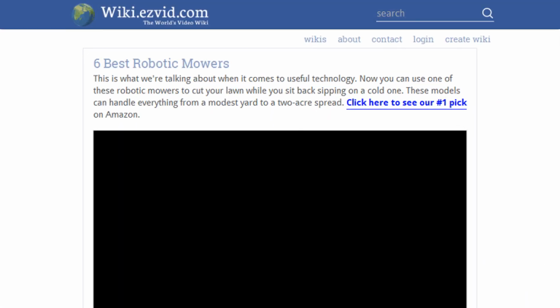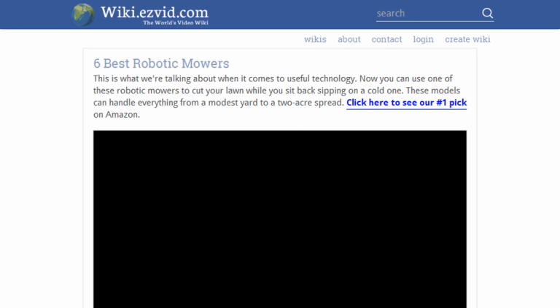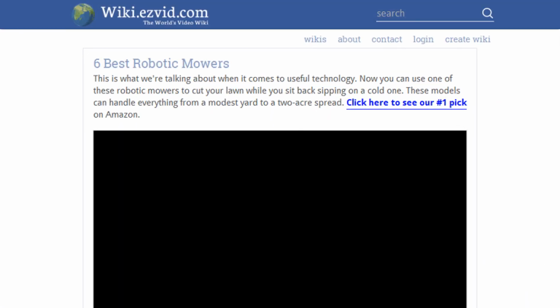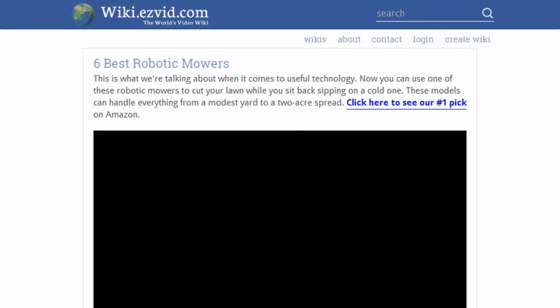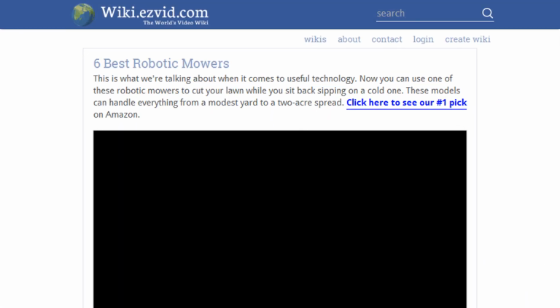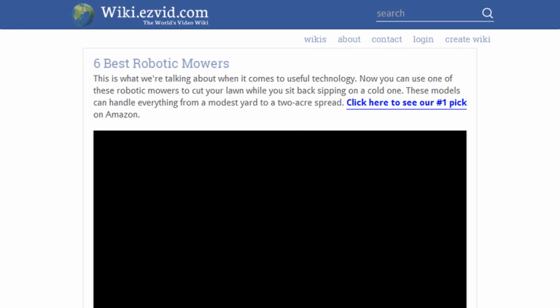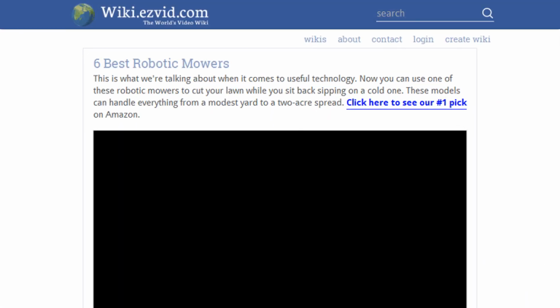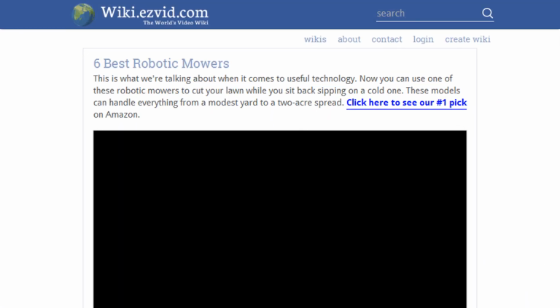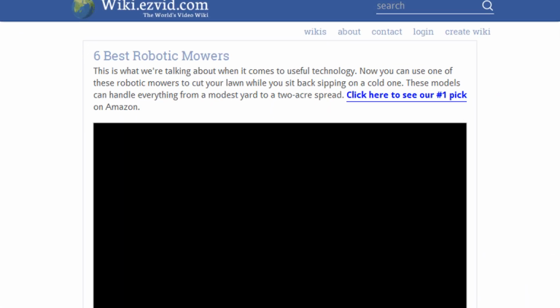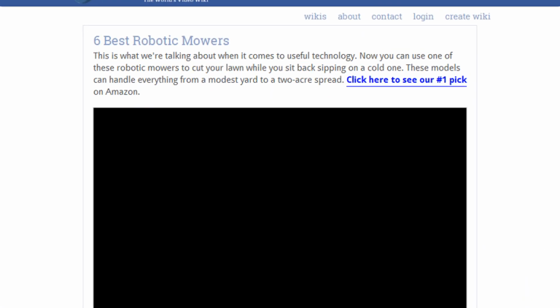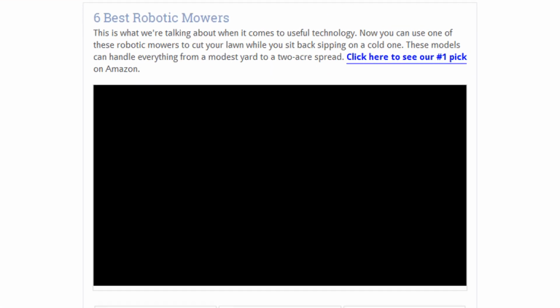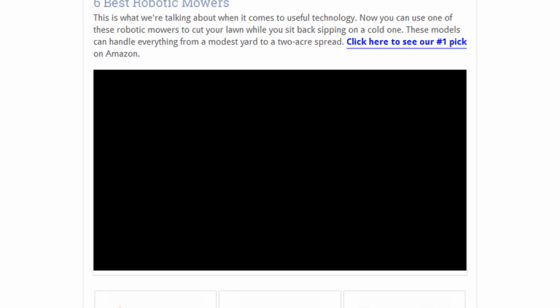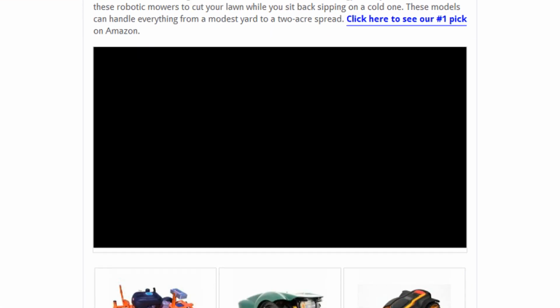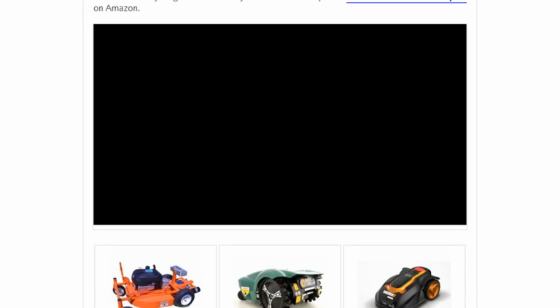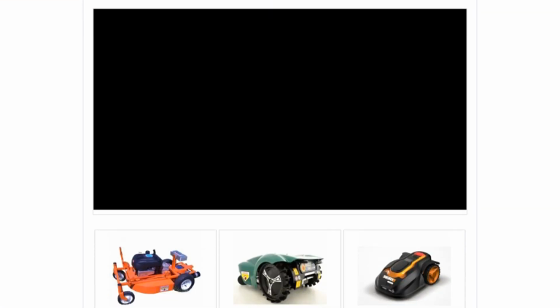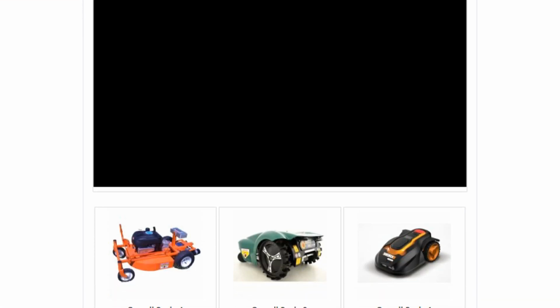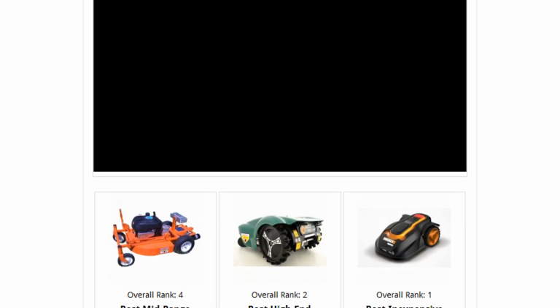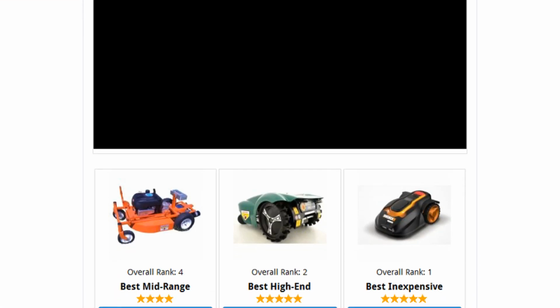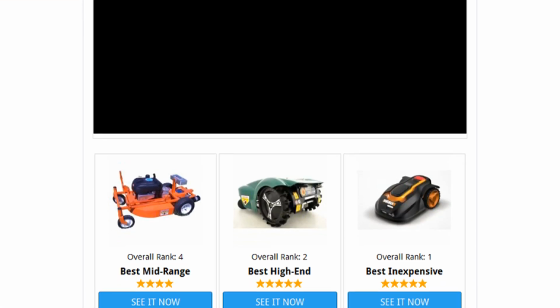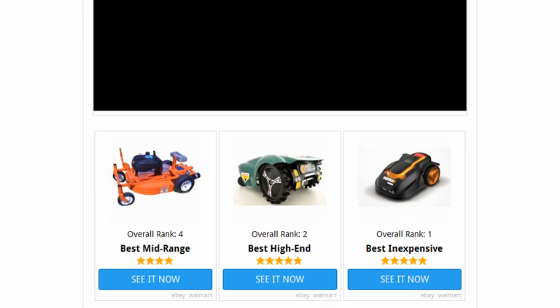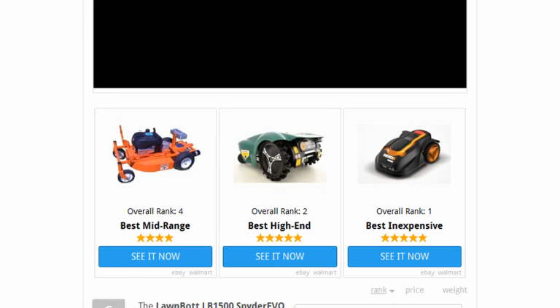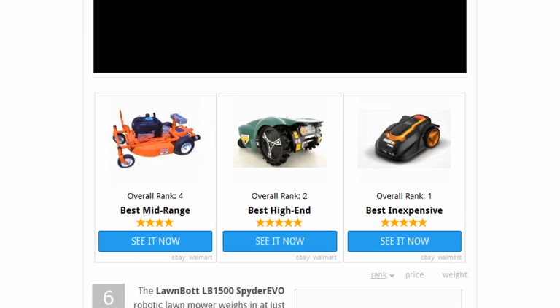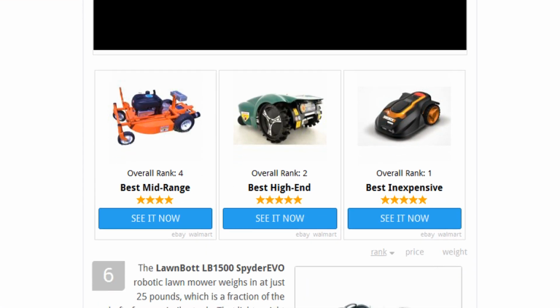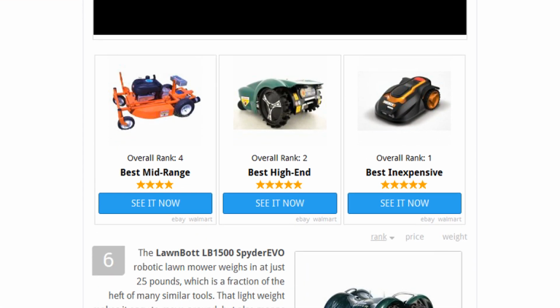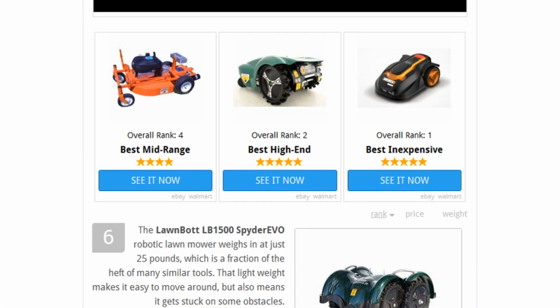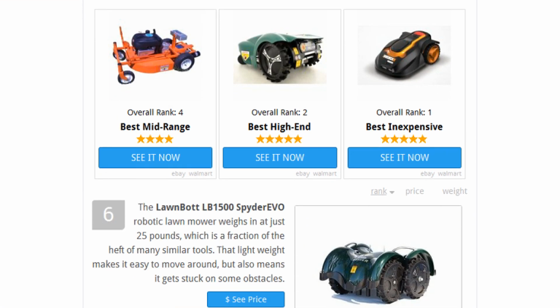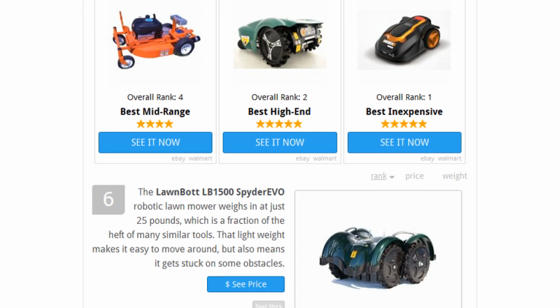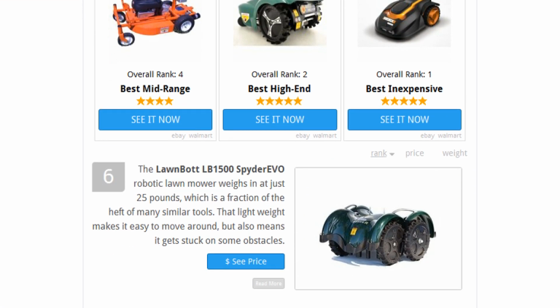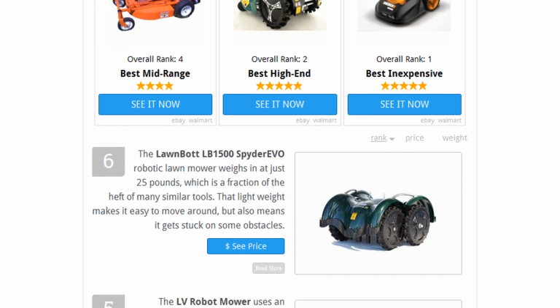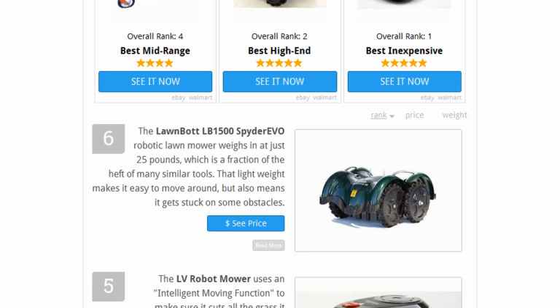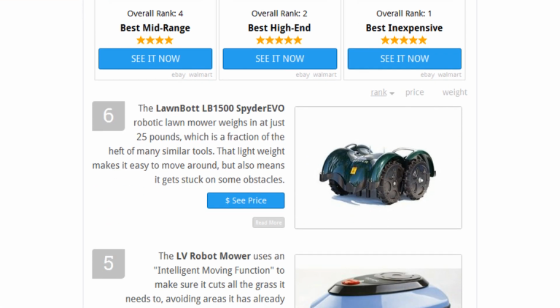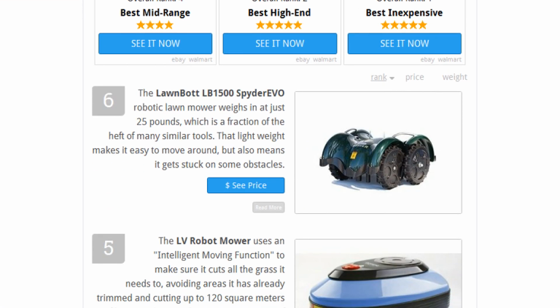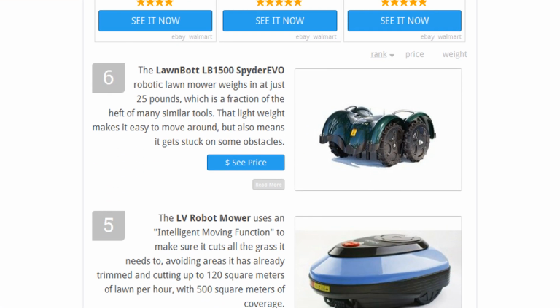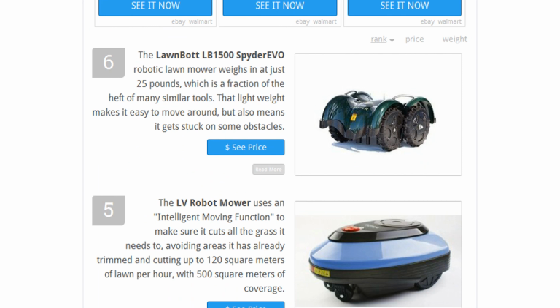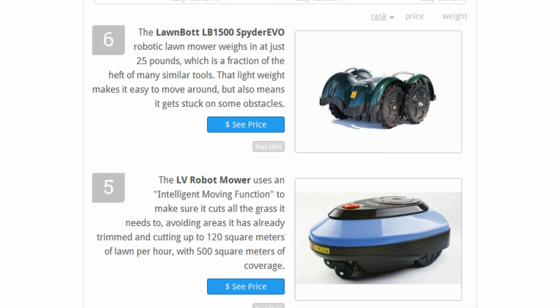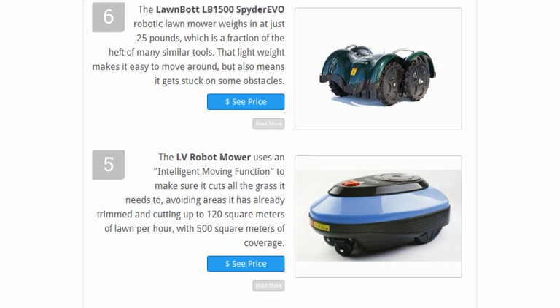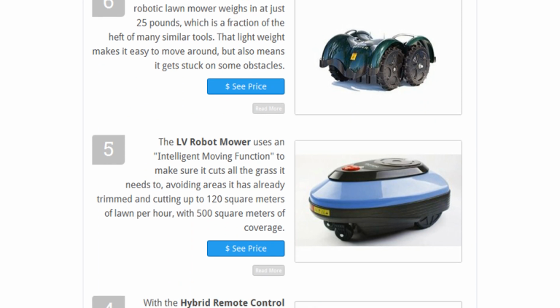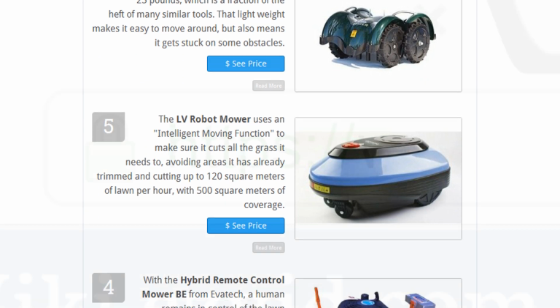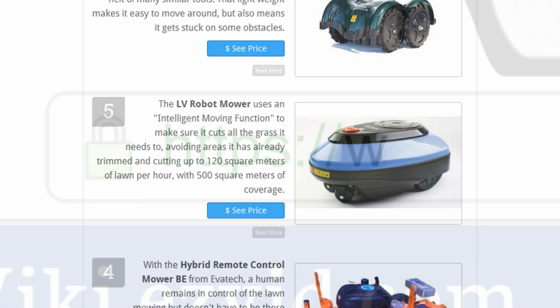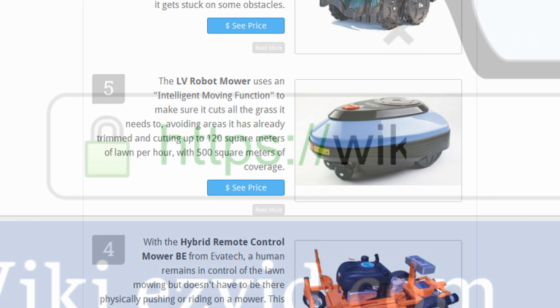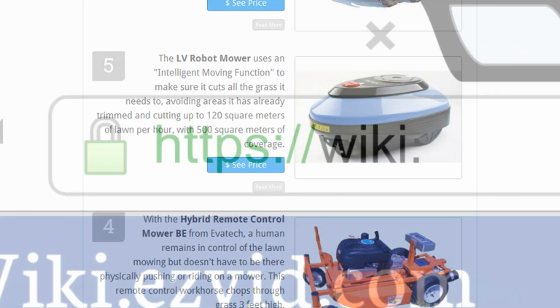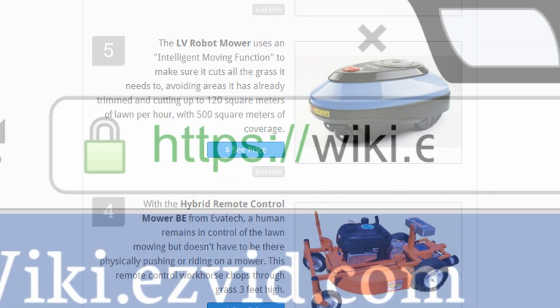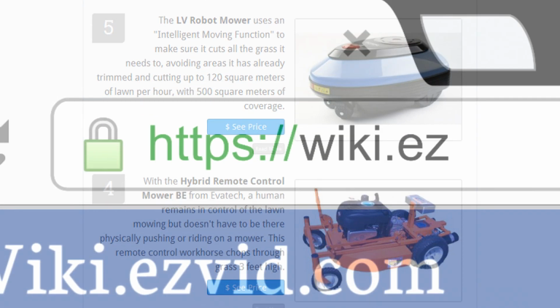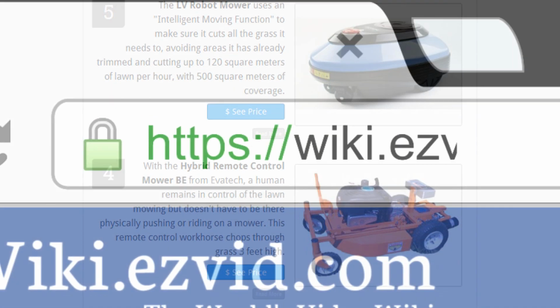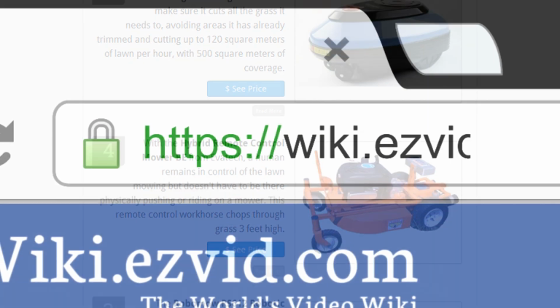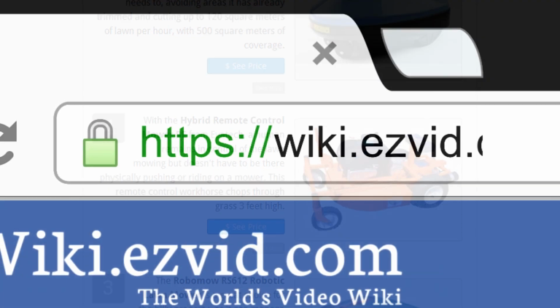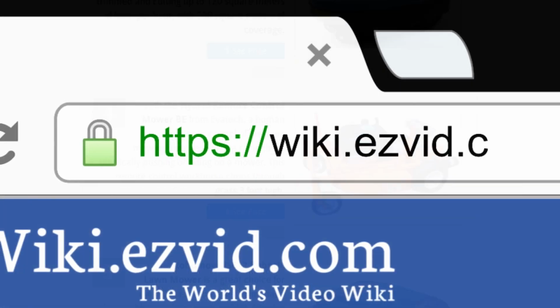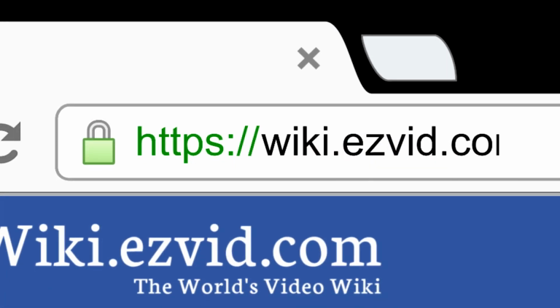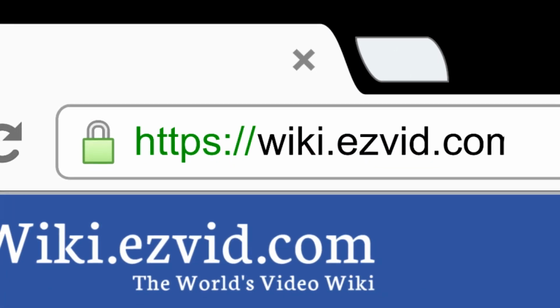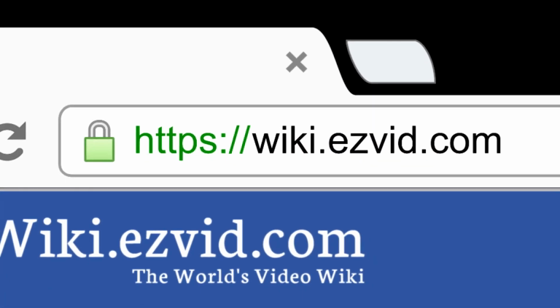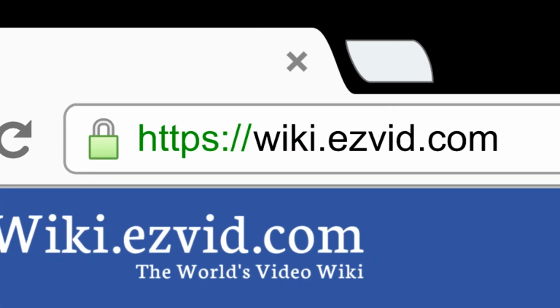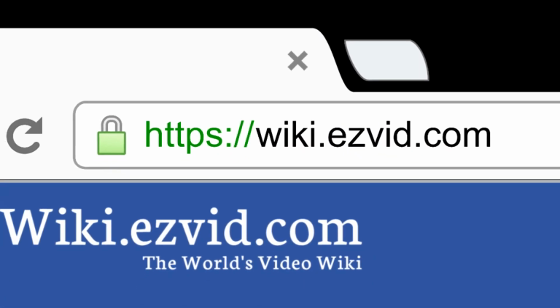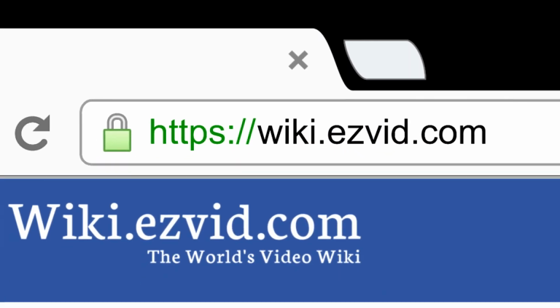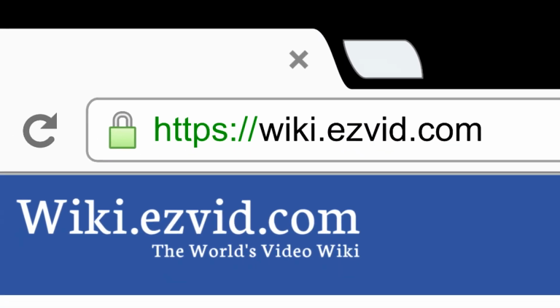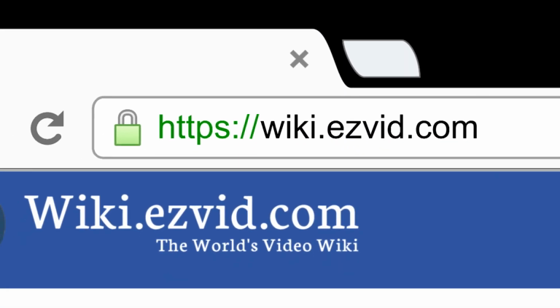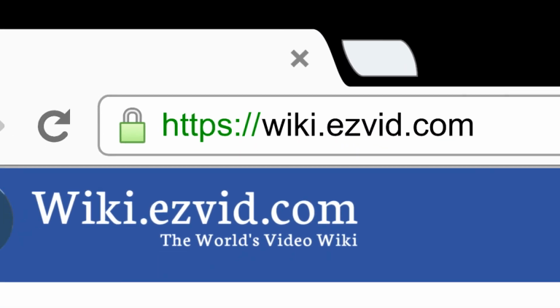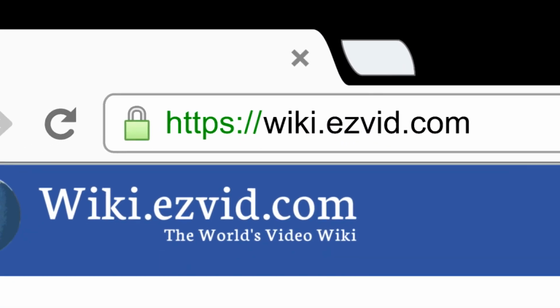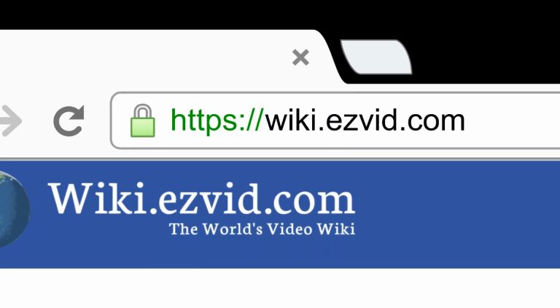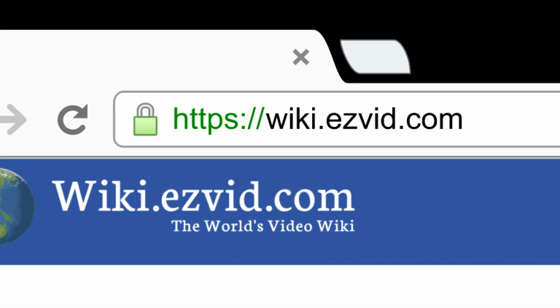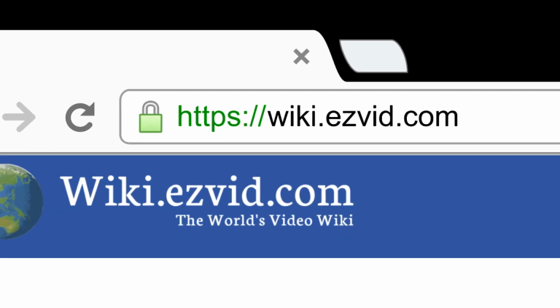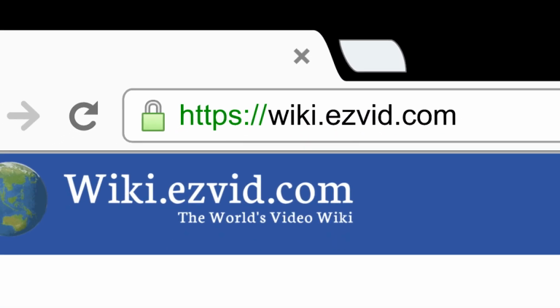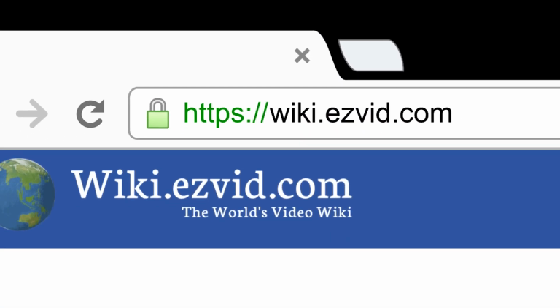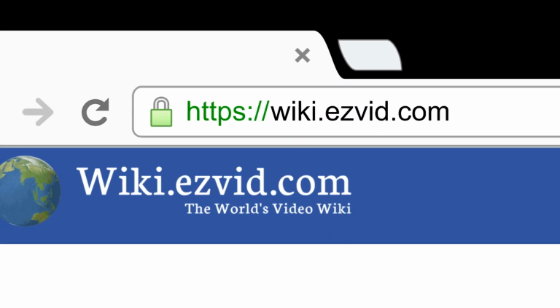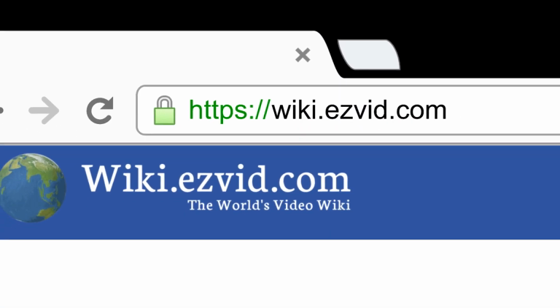To see all this stuff, go to wiki.easyvid.com and search for robotic mowers or click beneath this video.